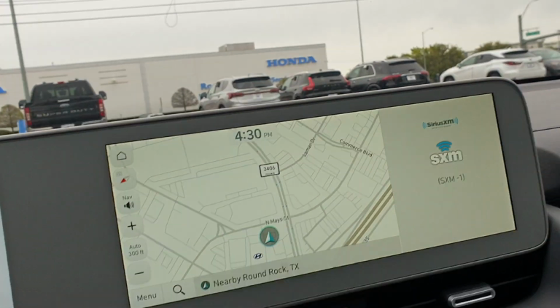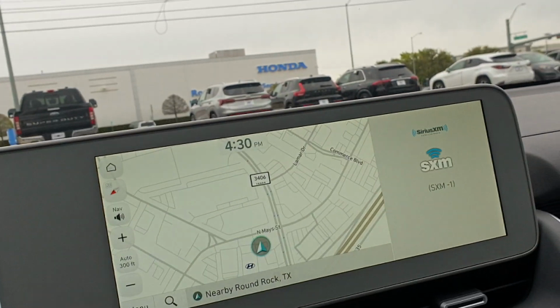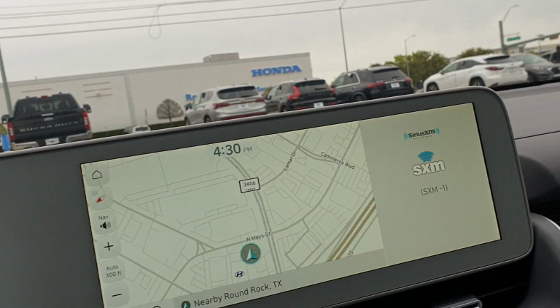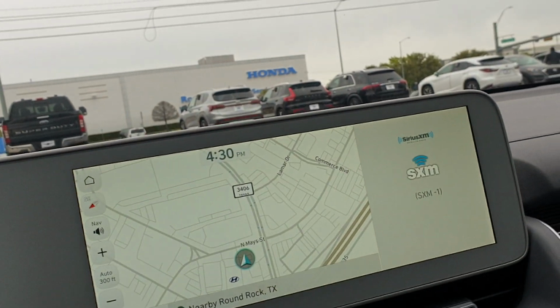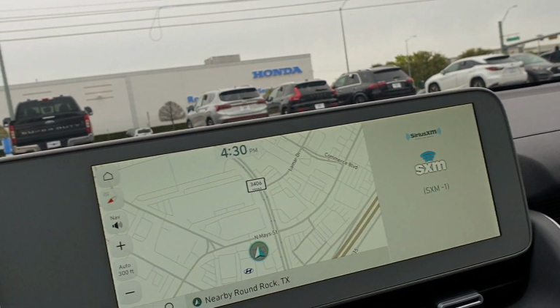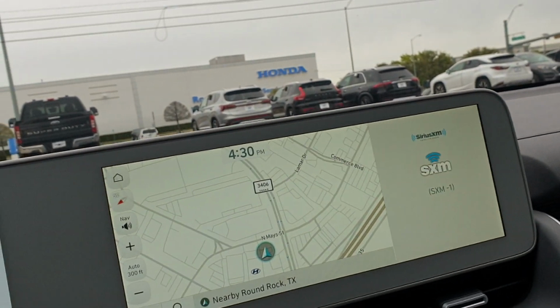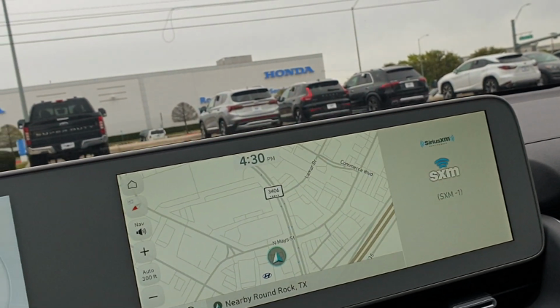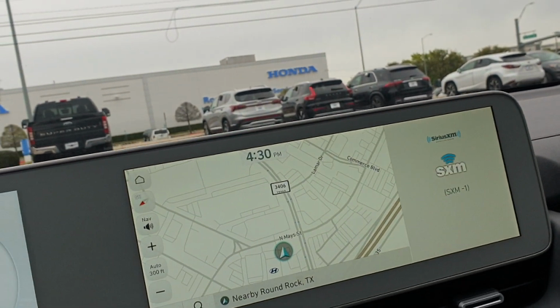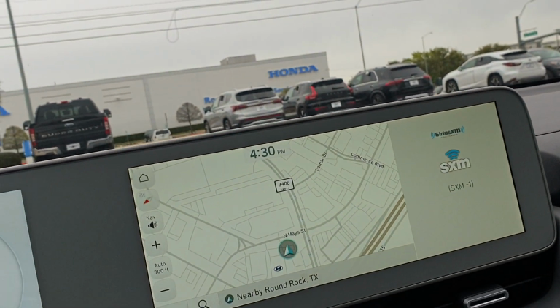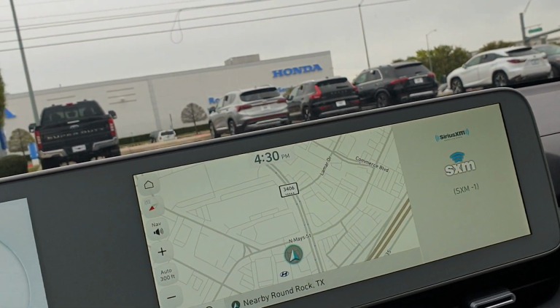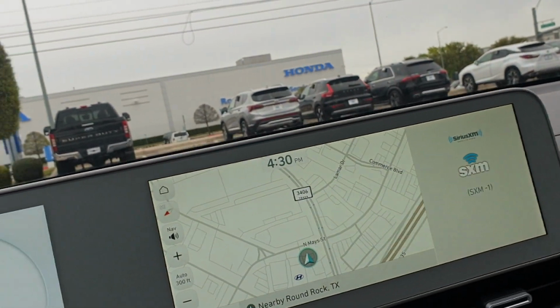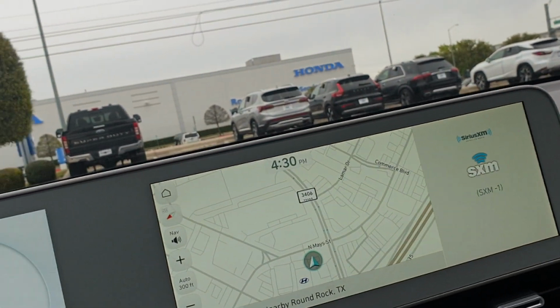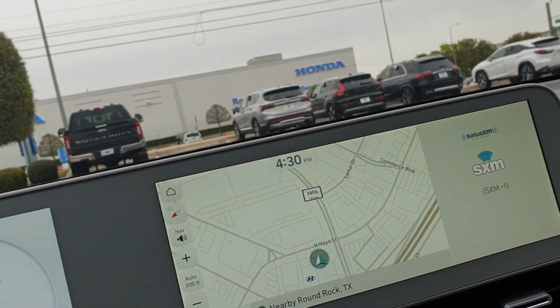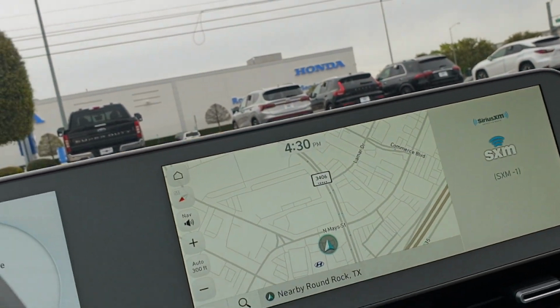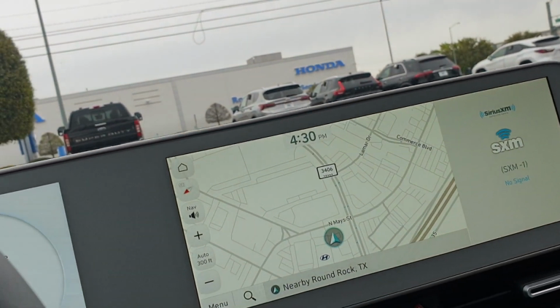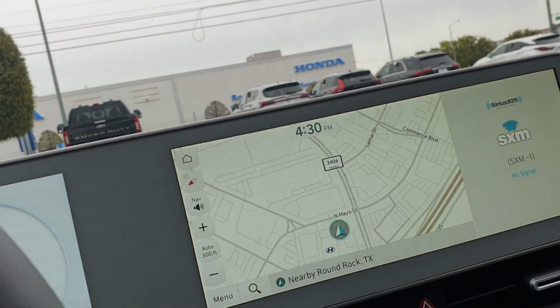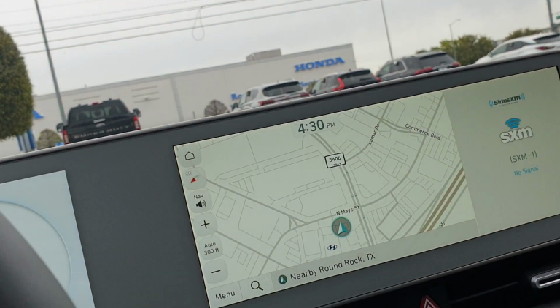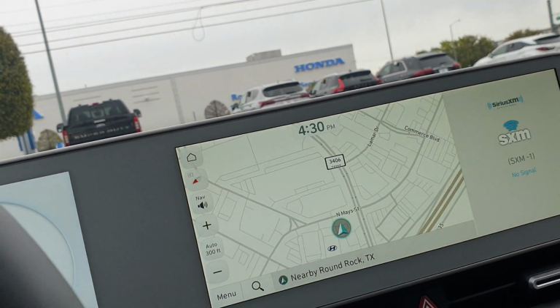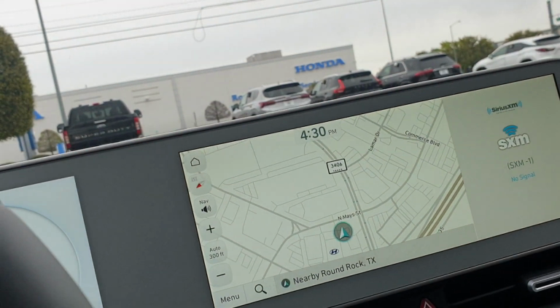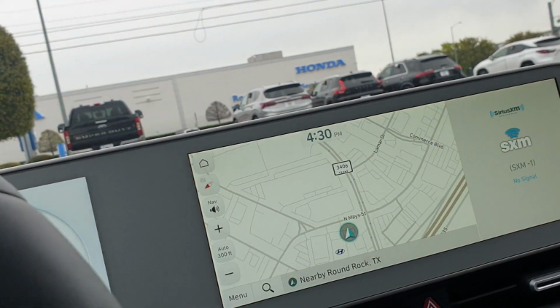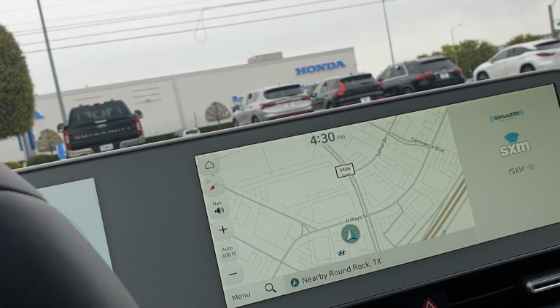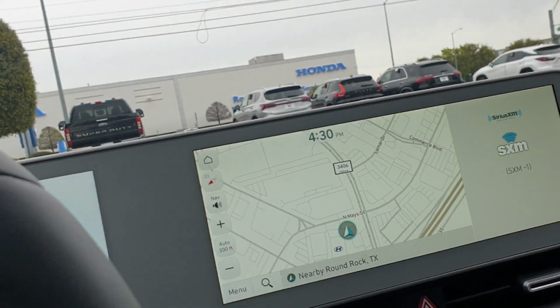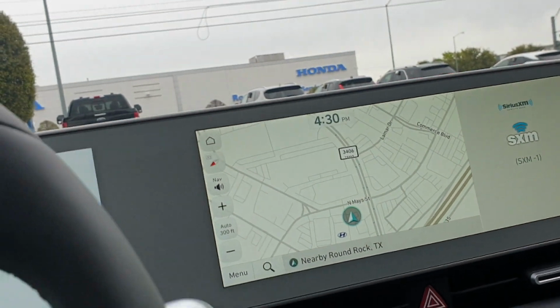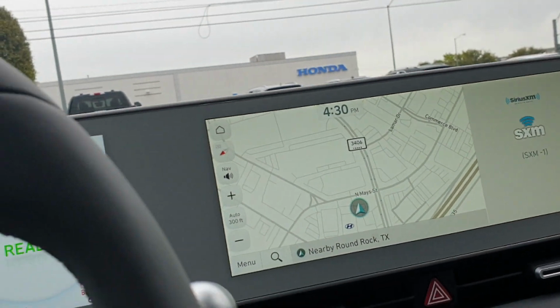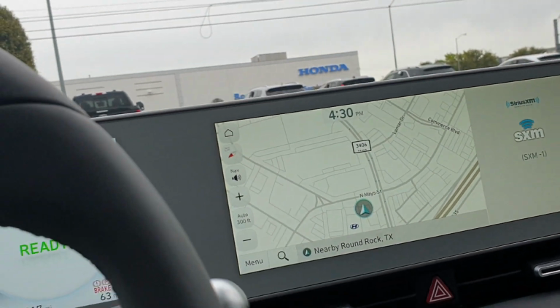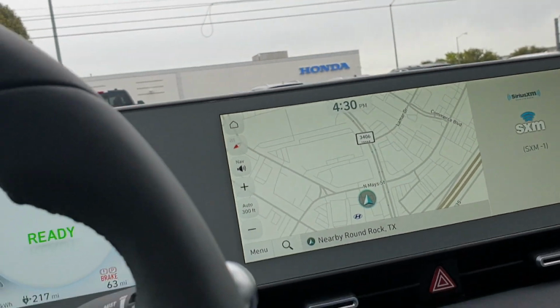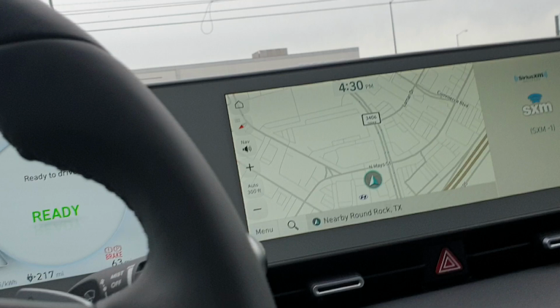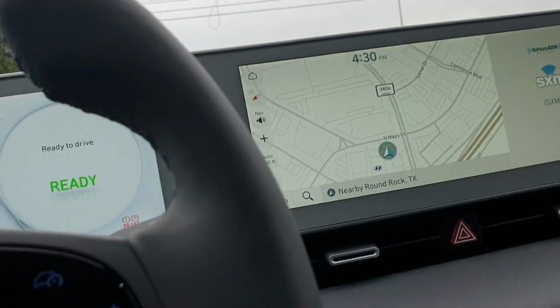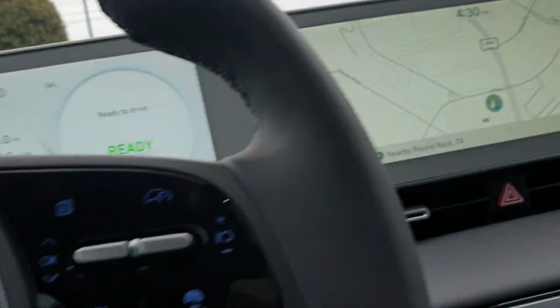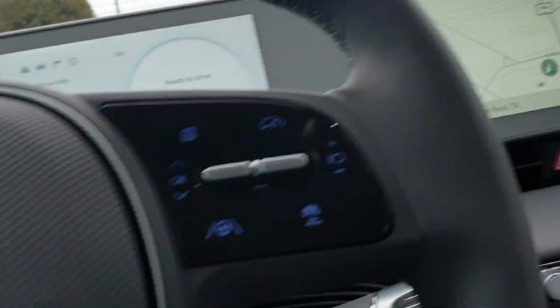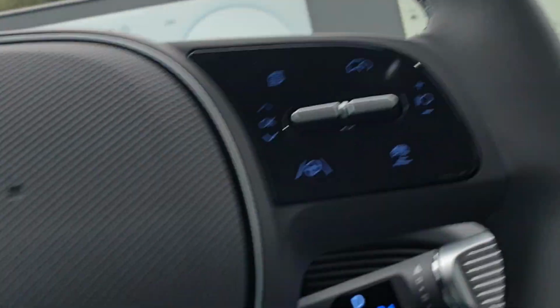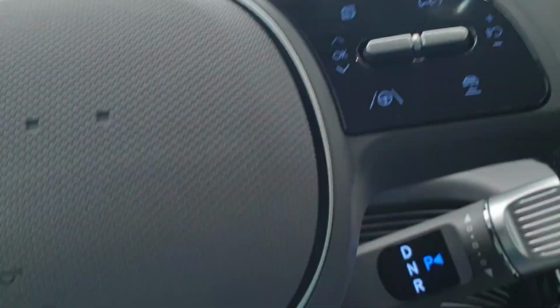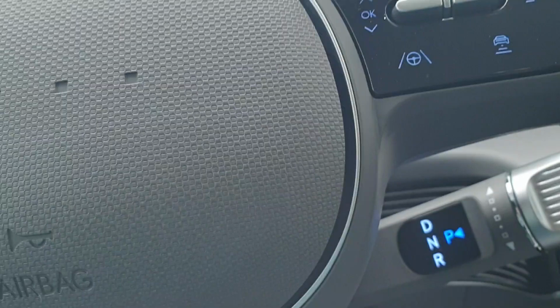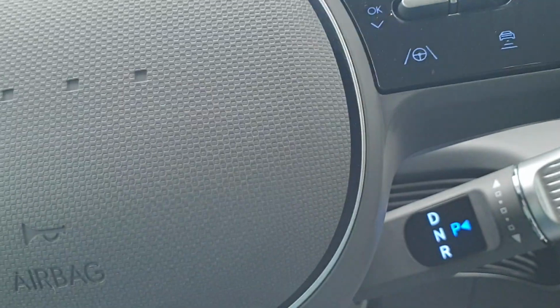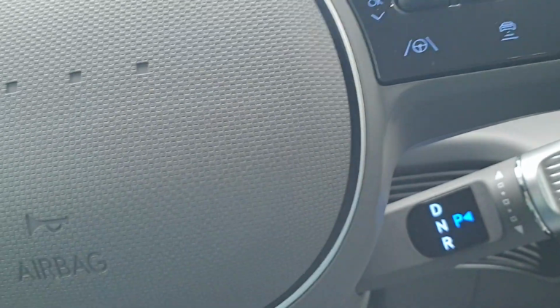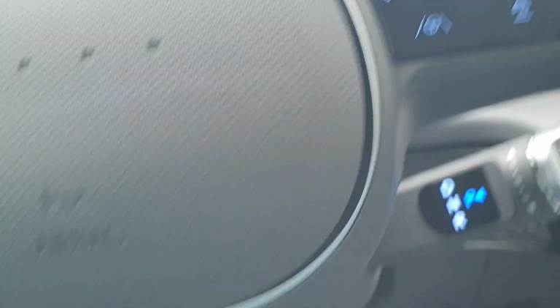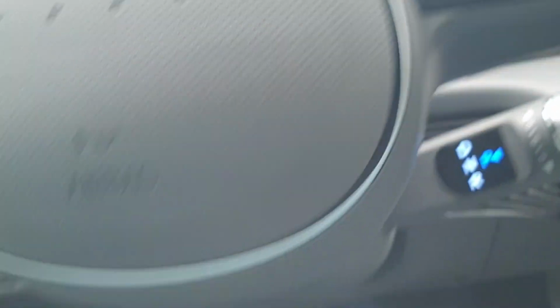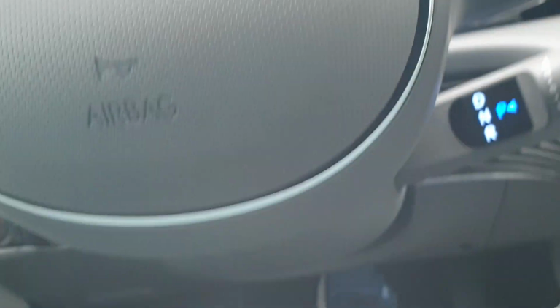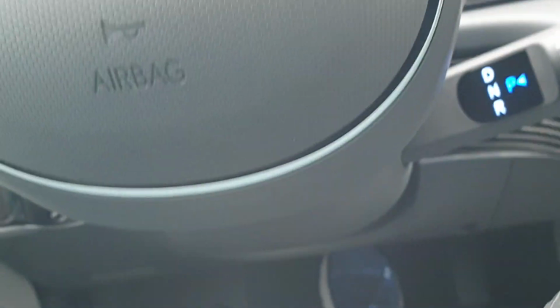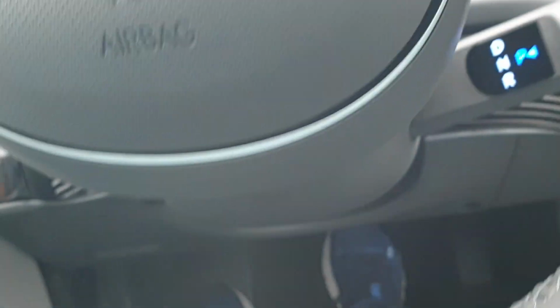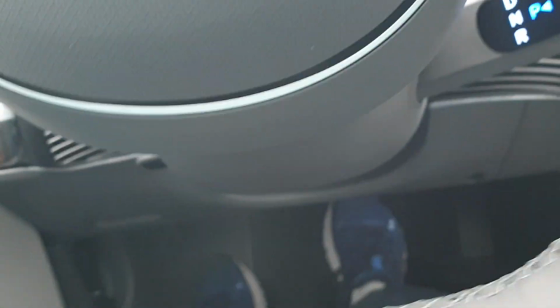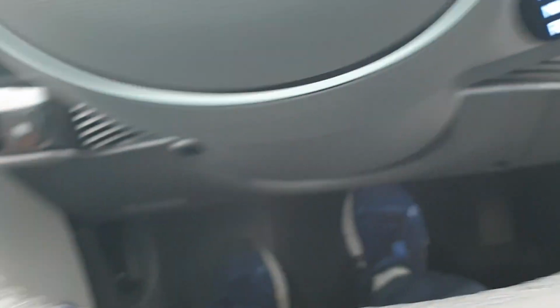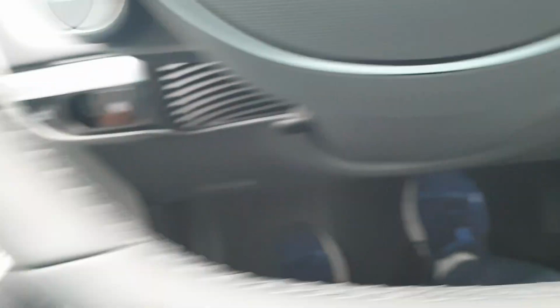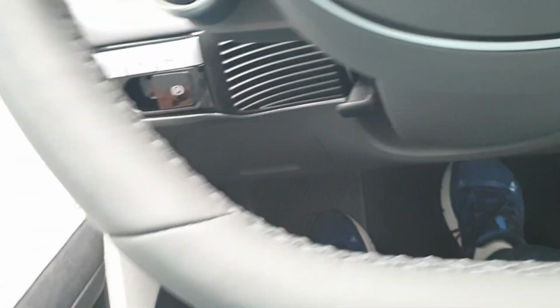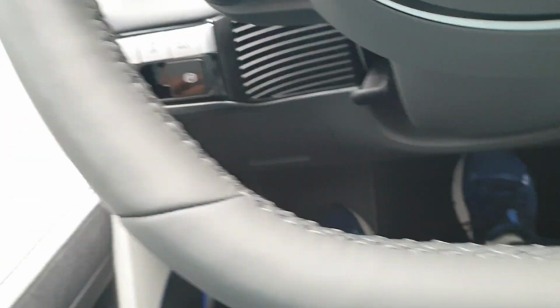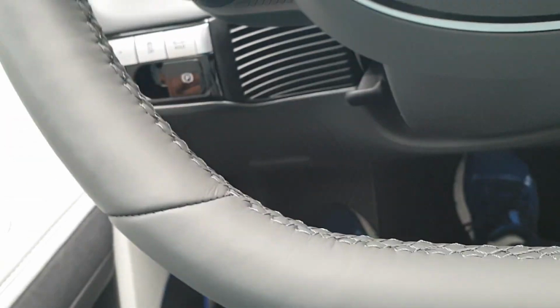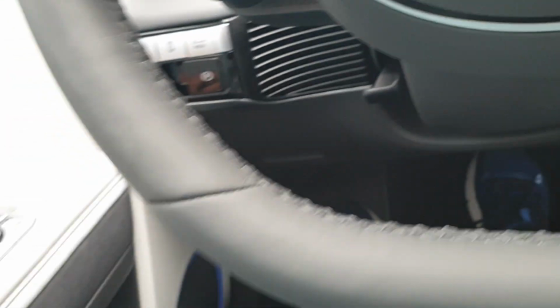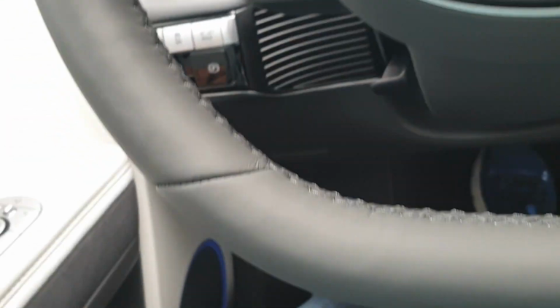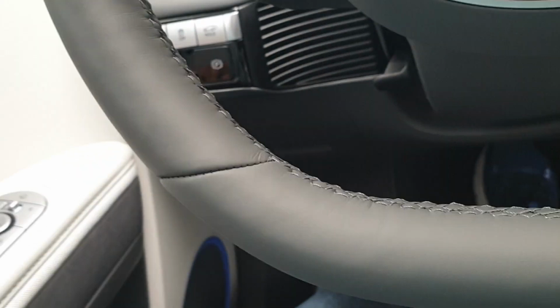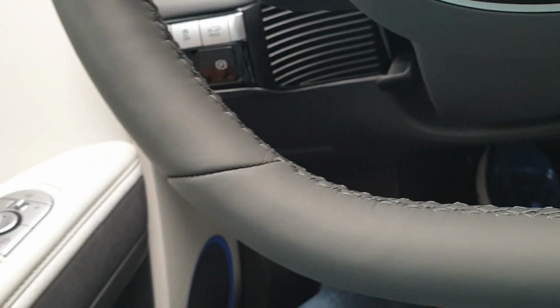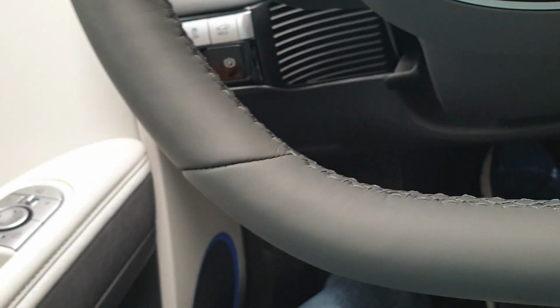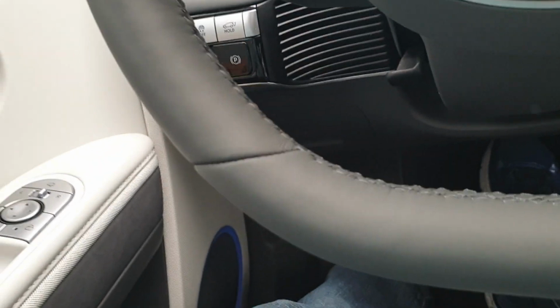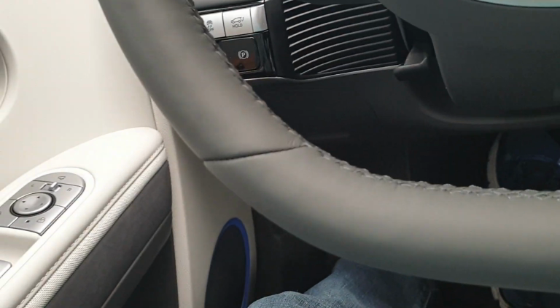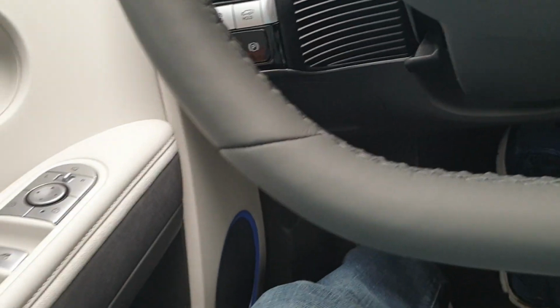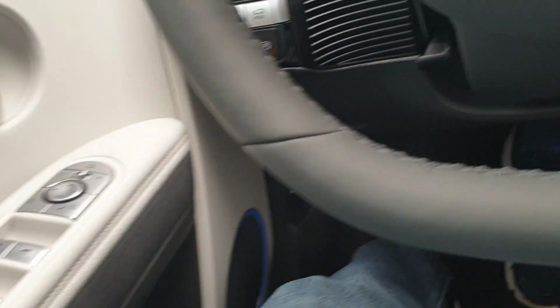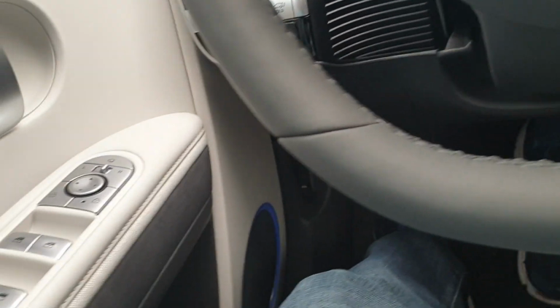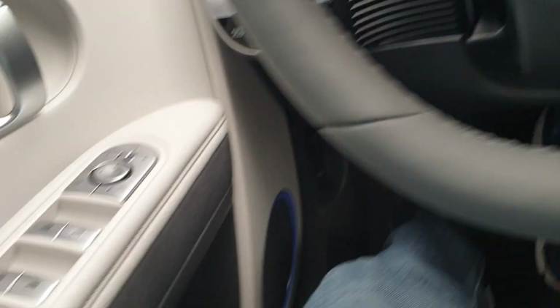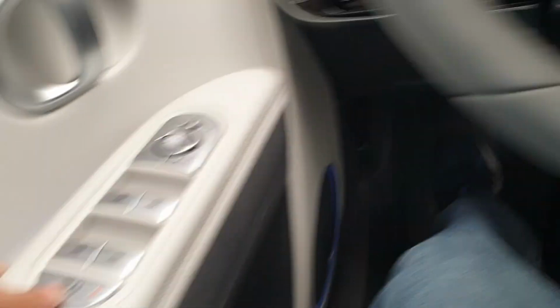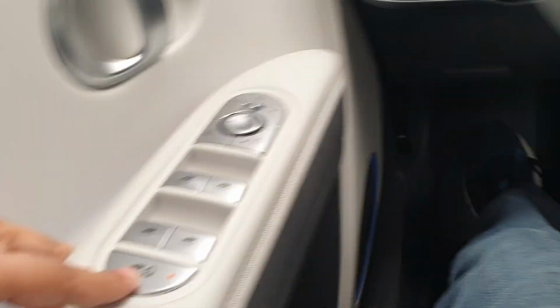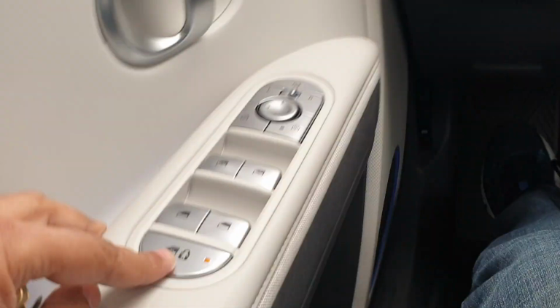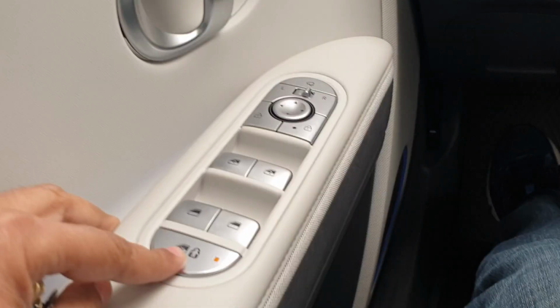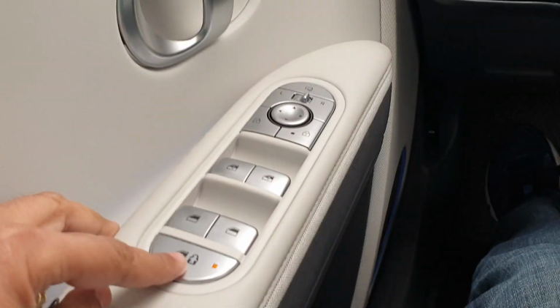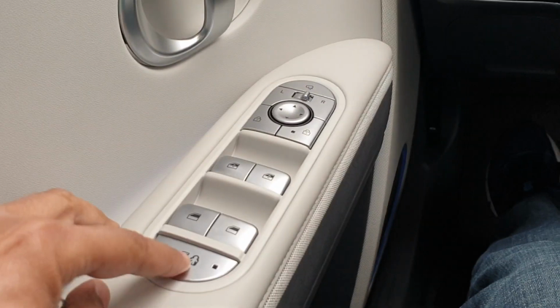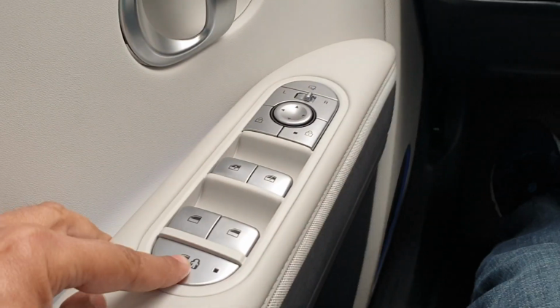And then can you undo the window lock button? The very last button. This one? Yeah, that one.